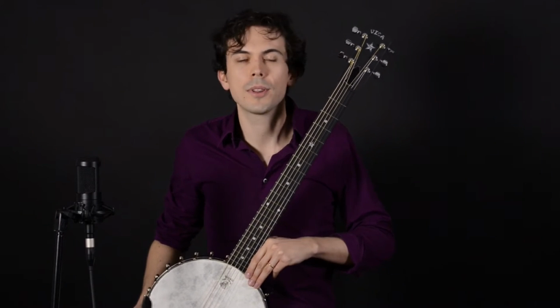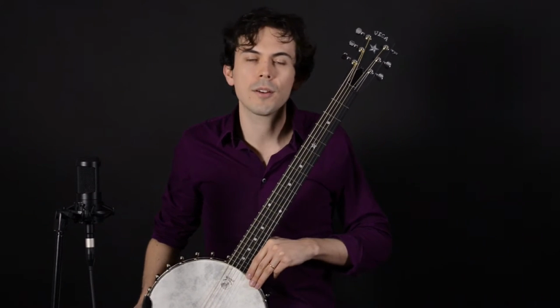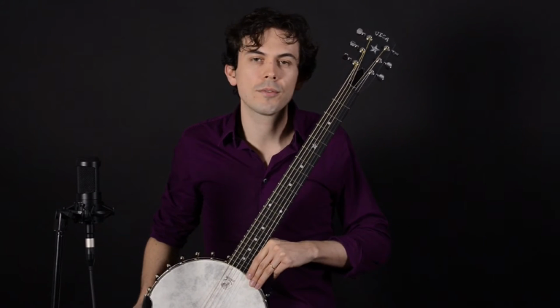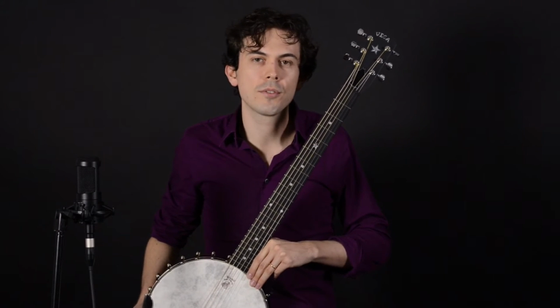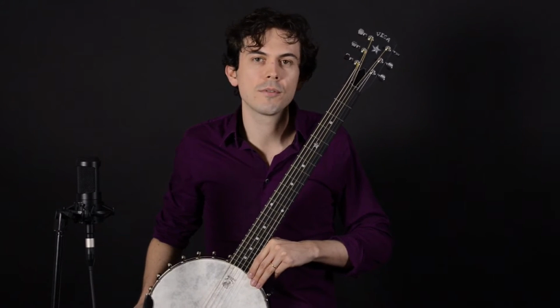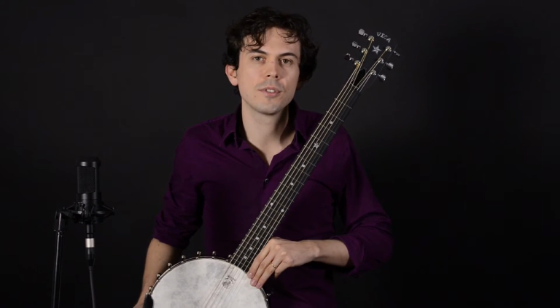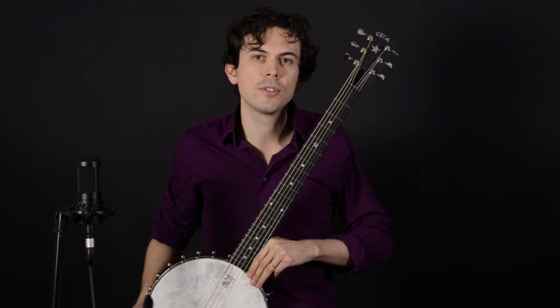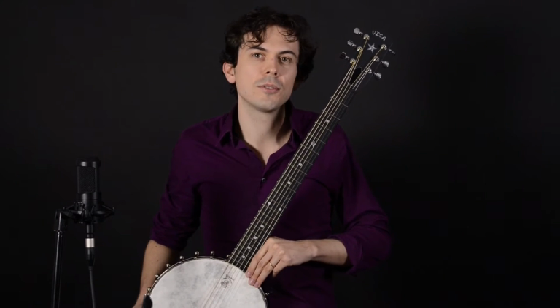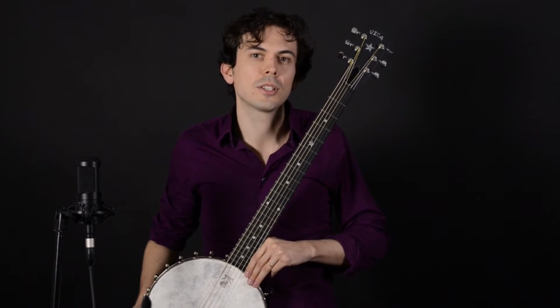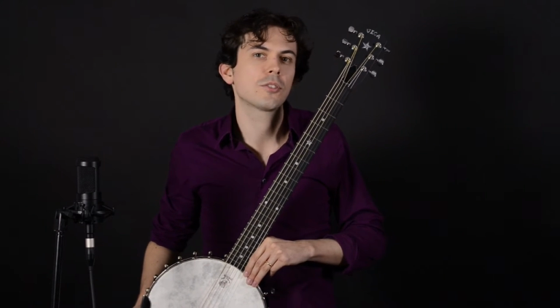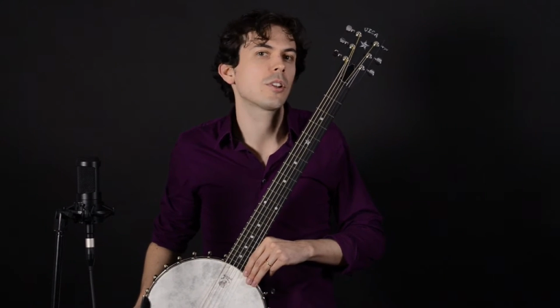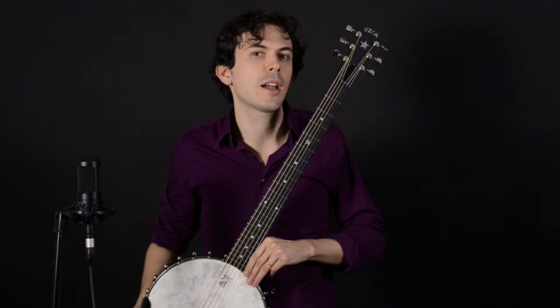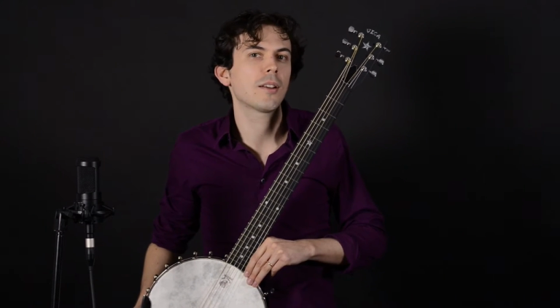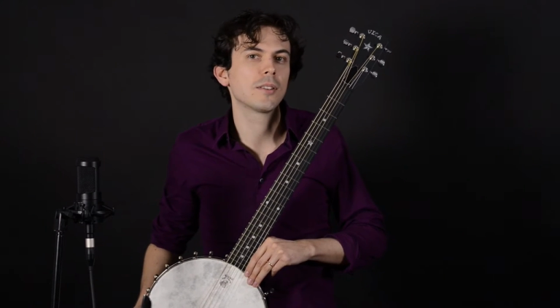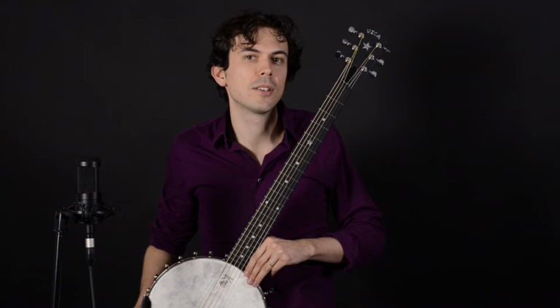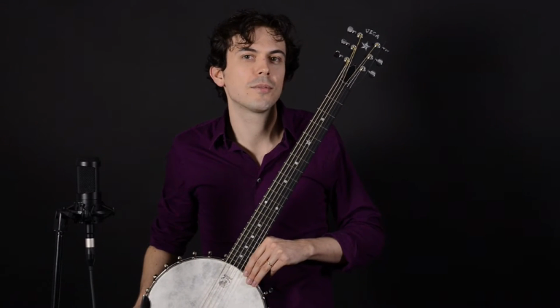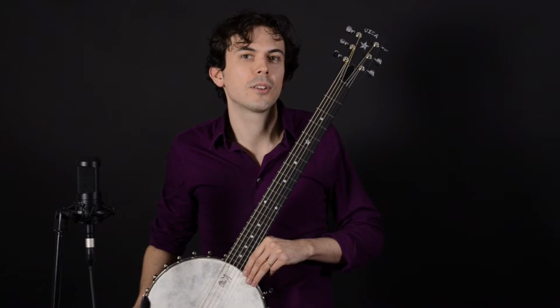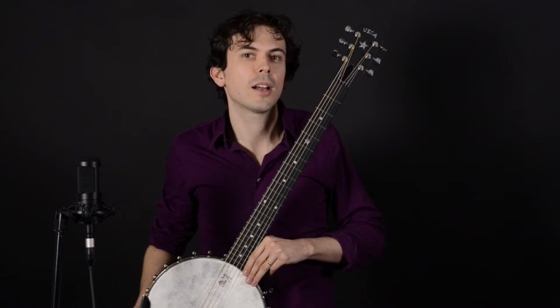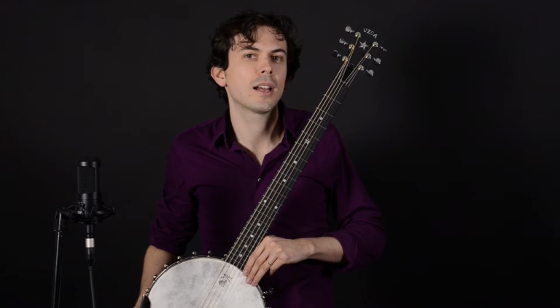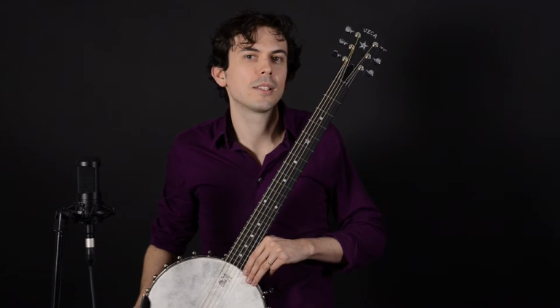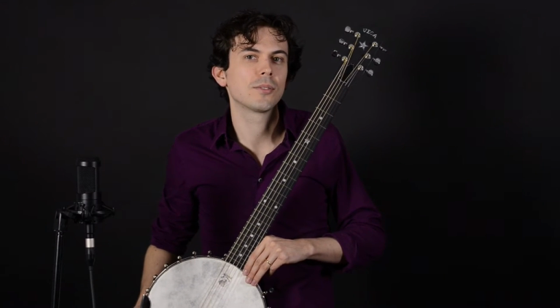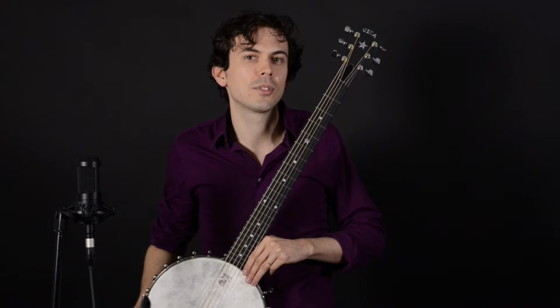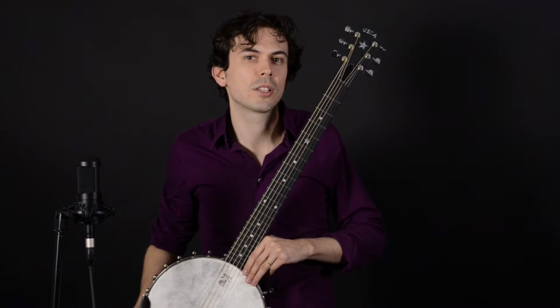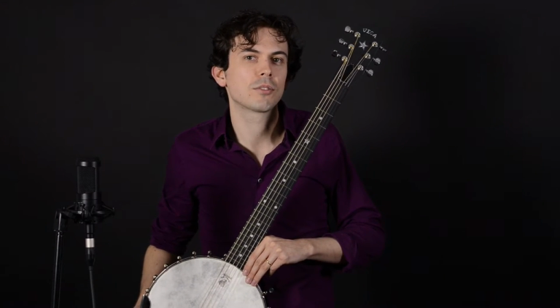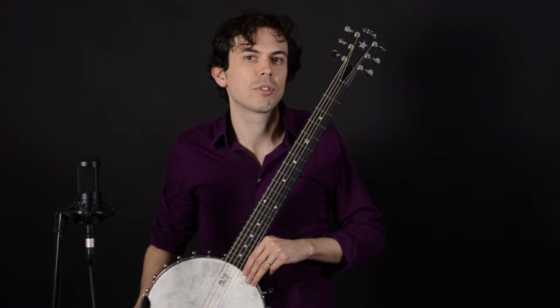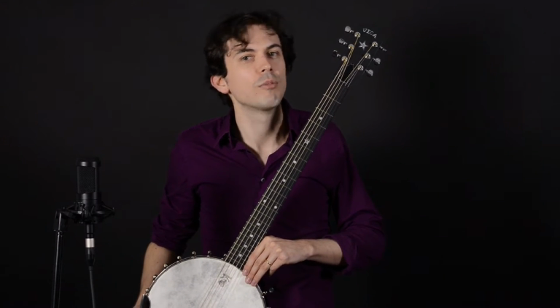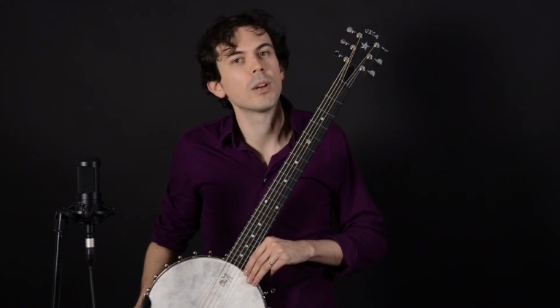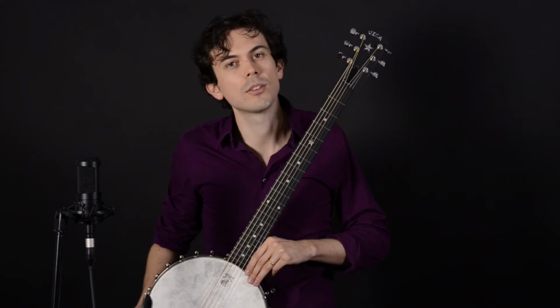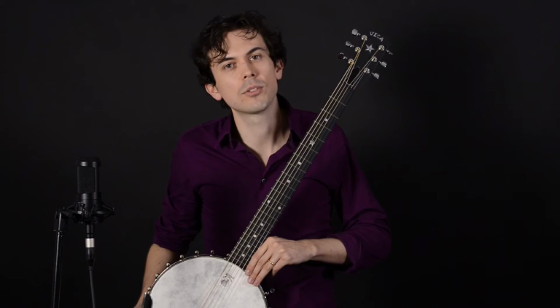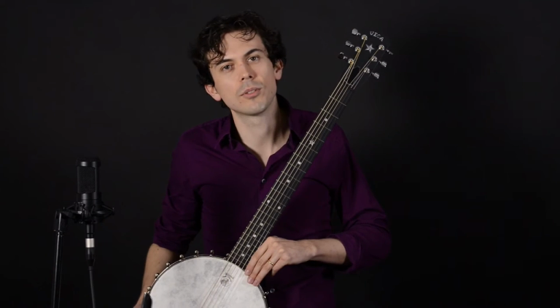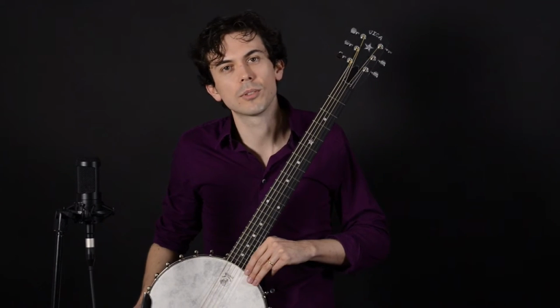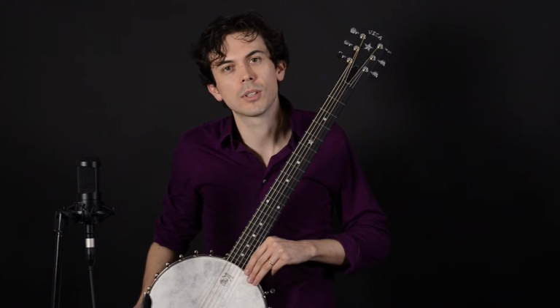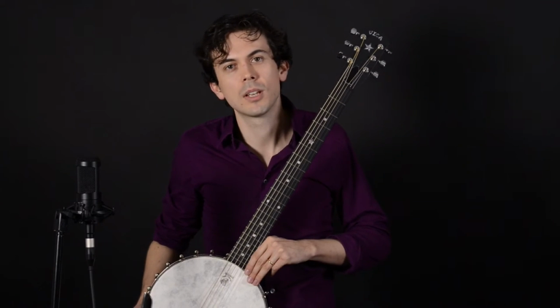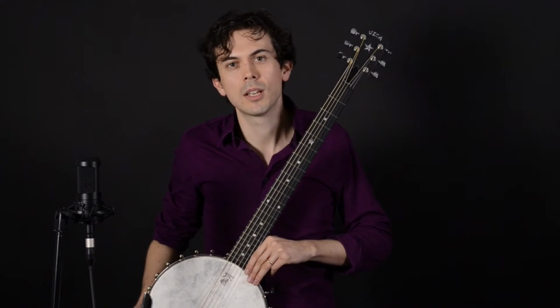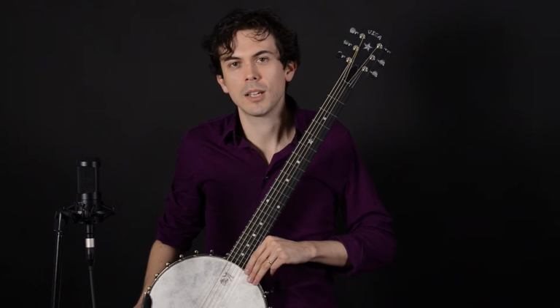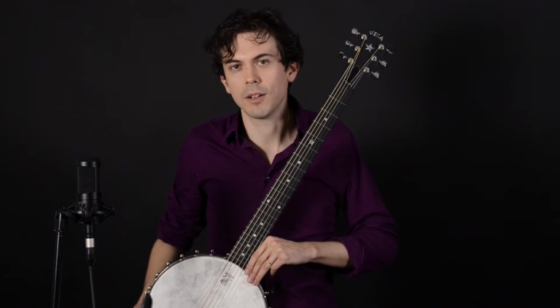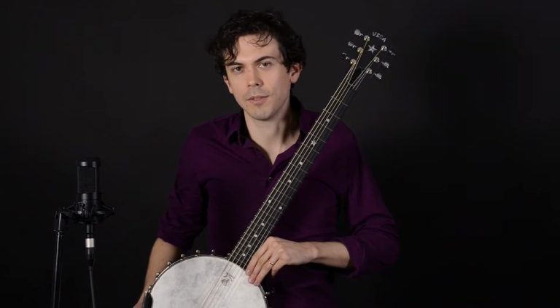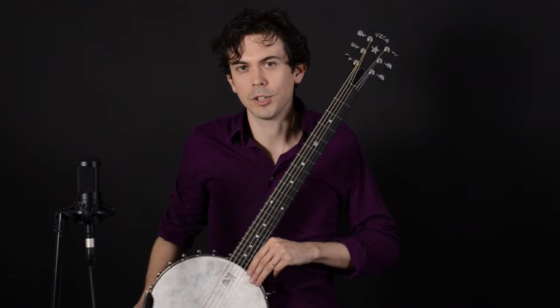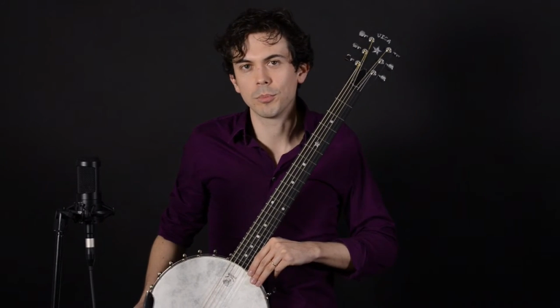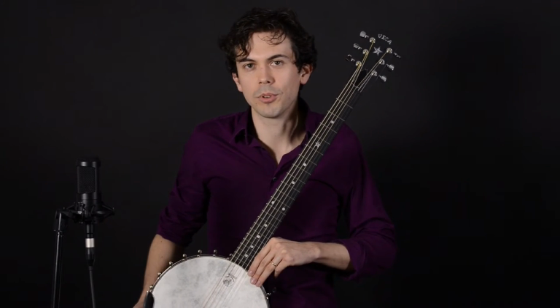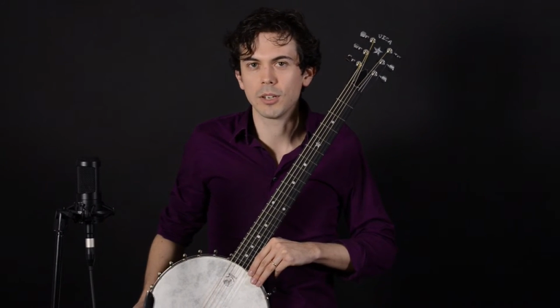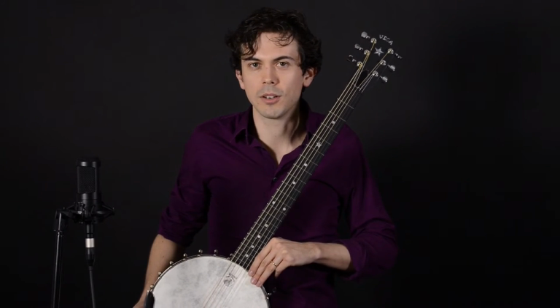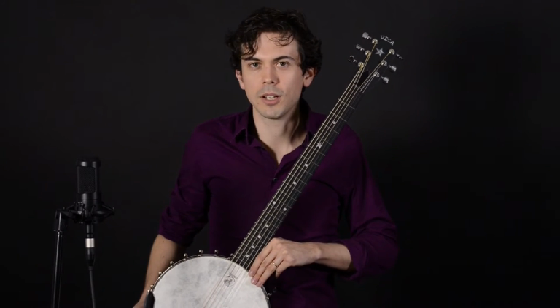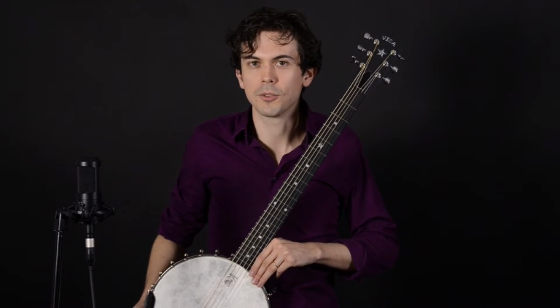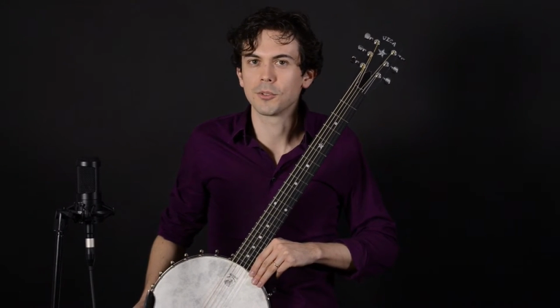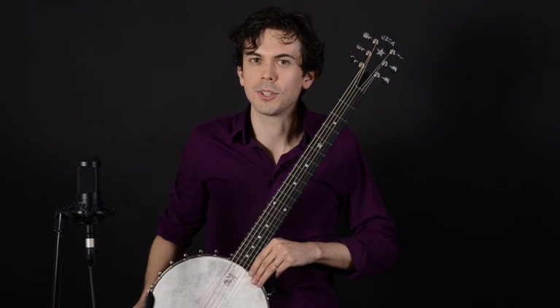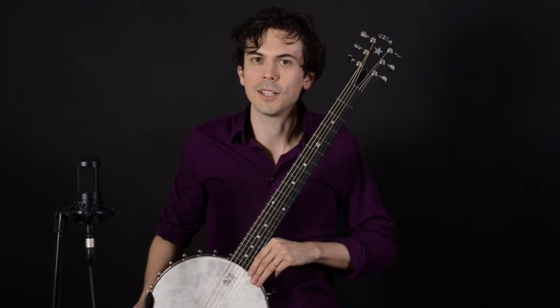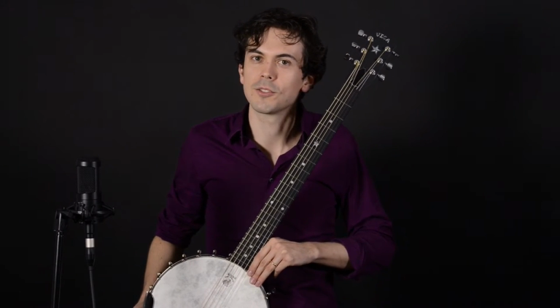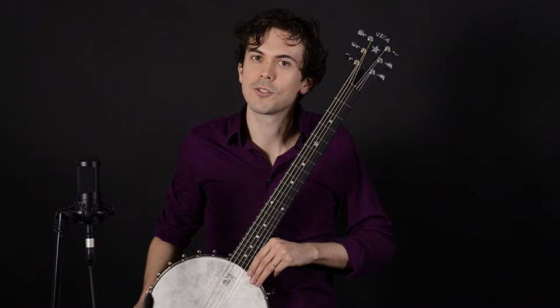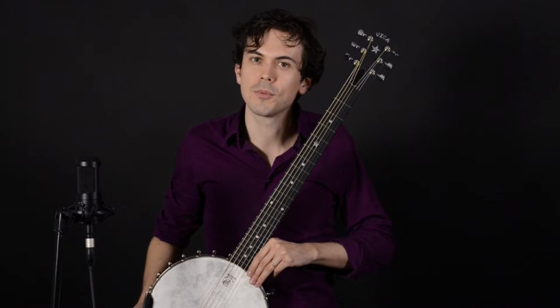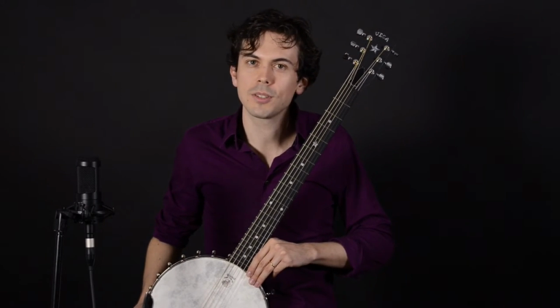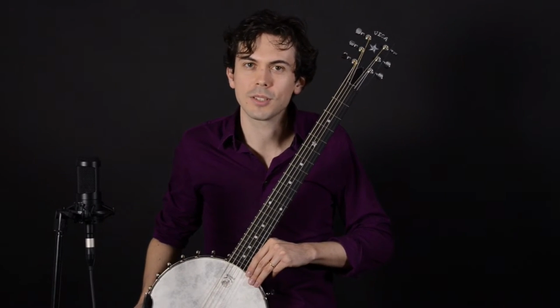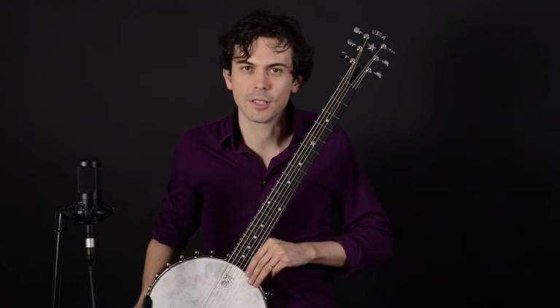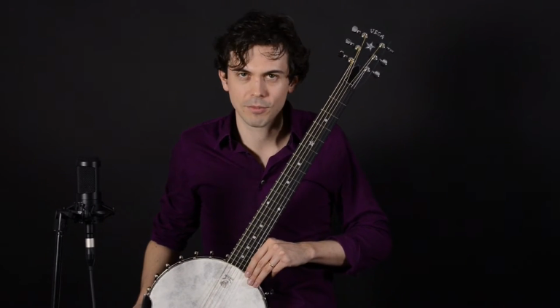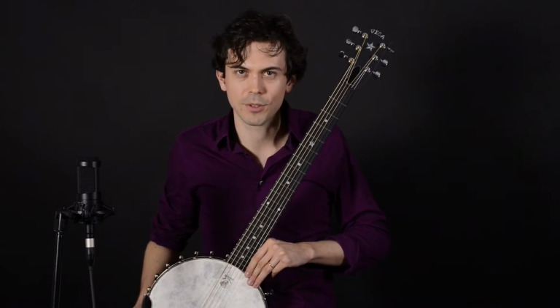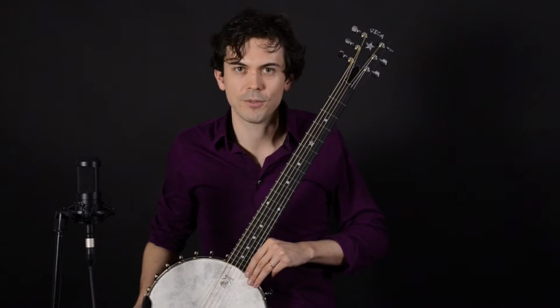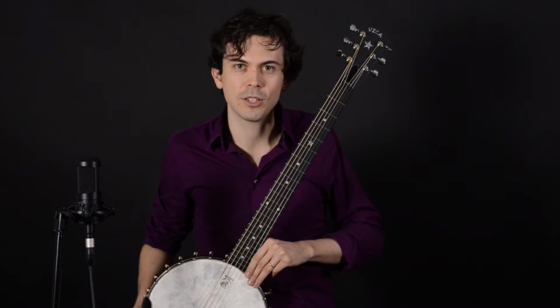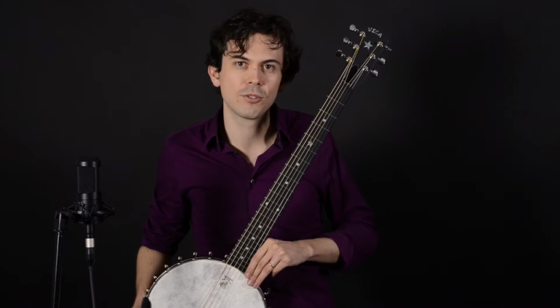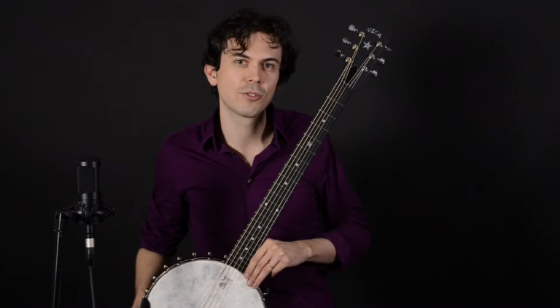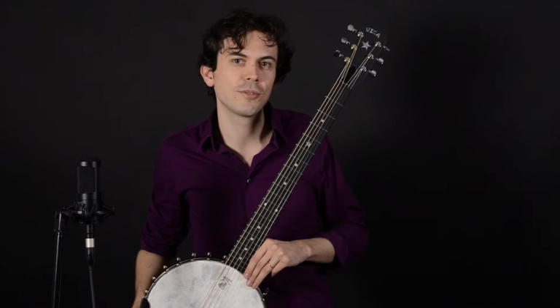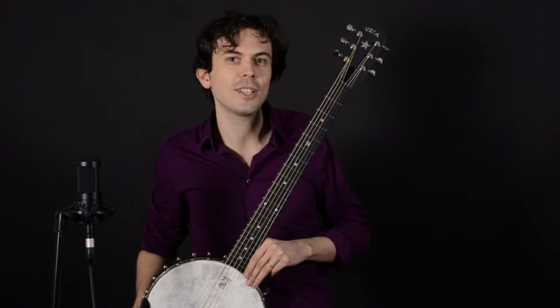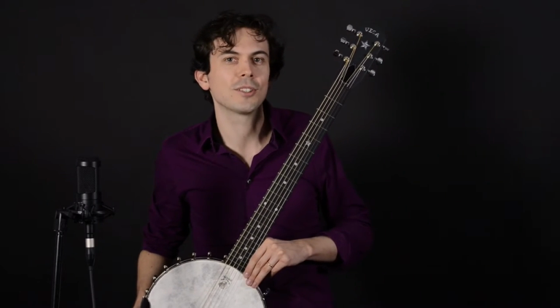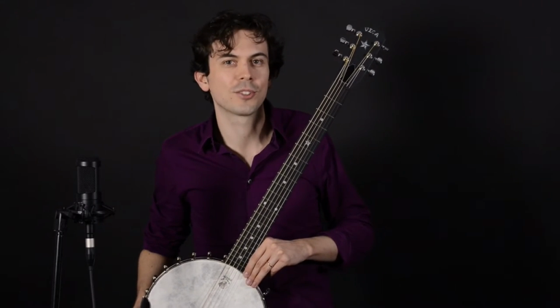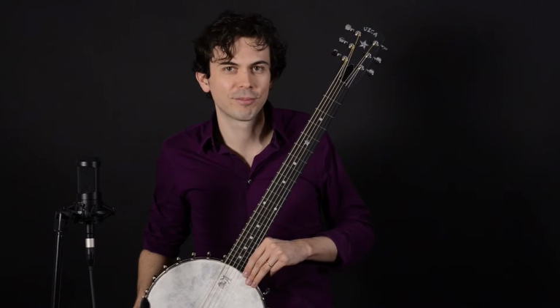So without further ado, let's check out the different kinds of six-string banjos available here at Elderly Instruments and the features of each.